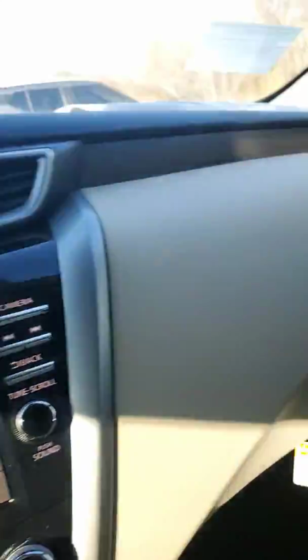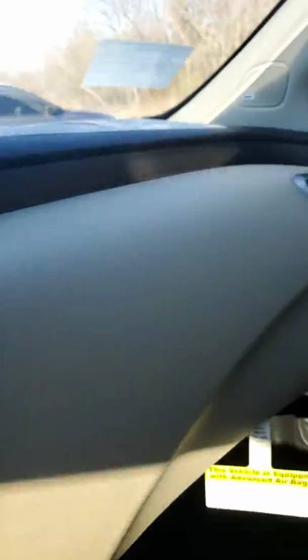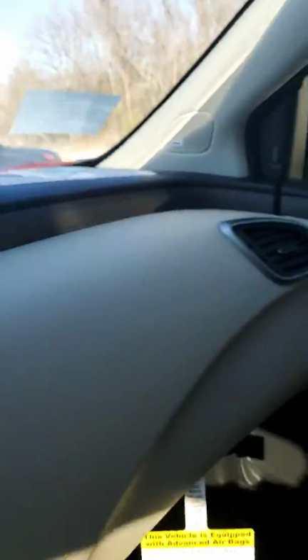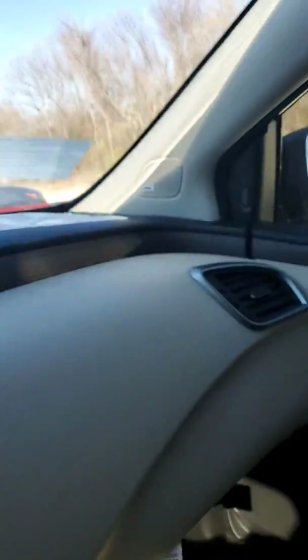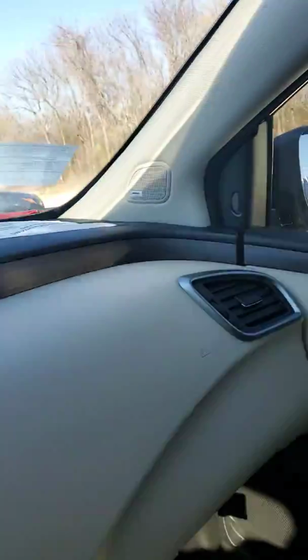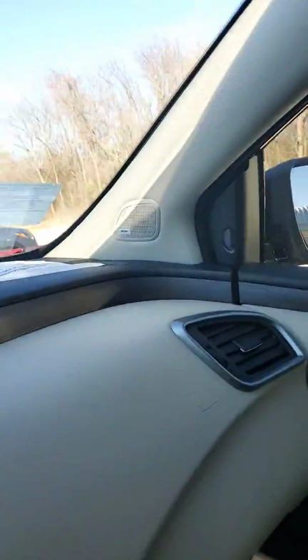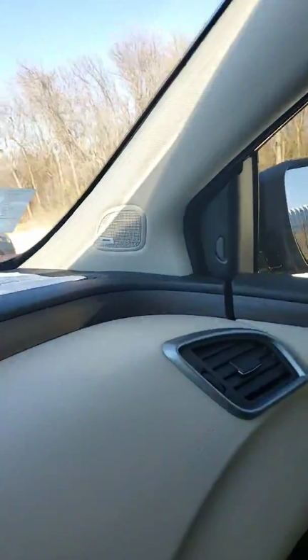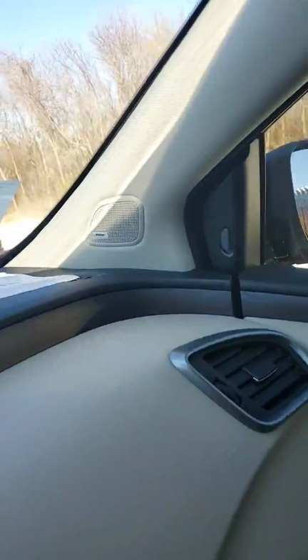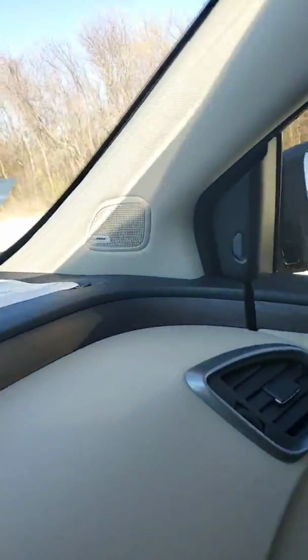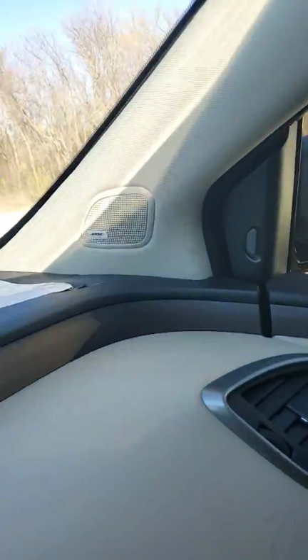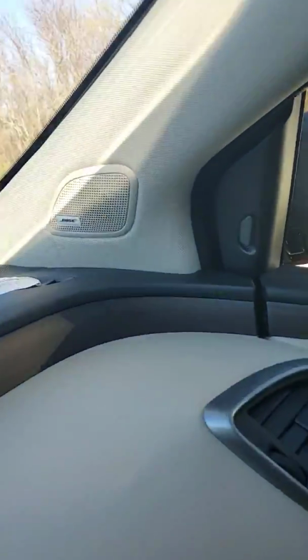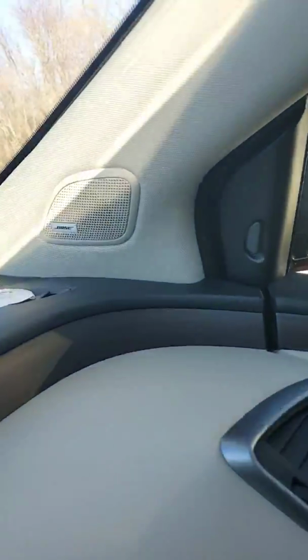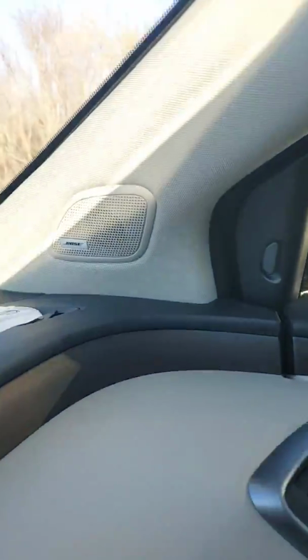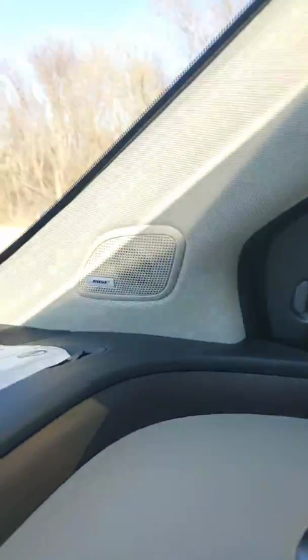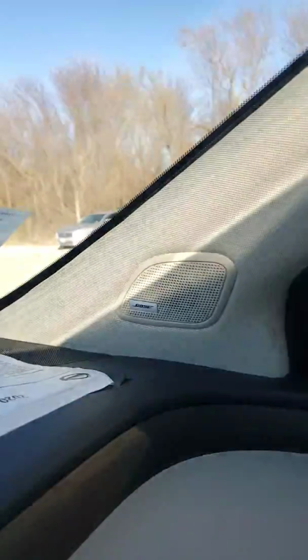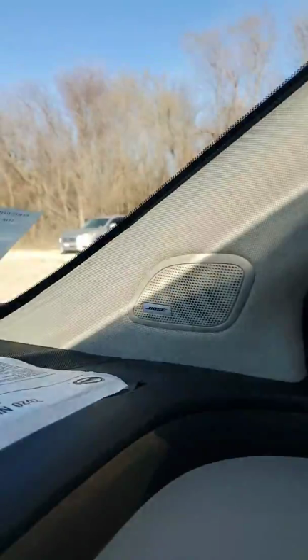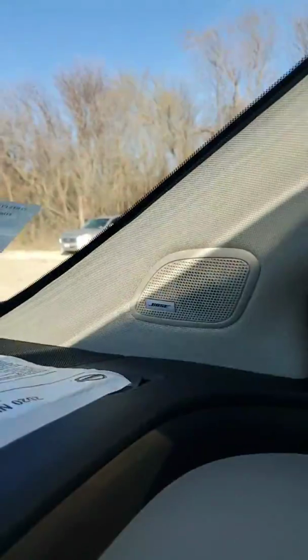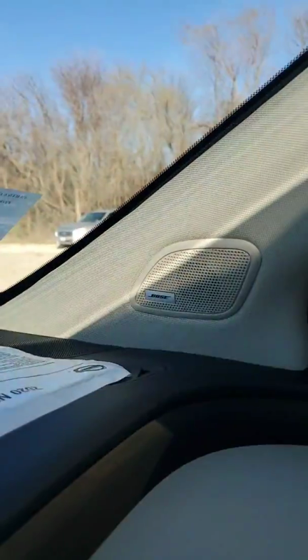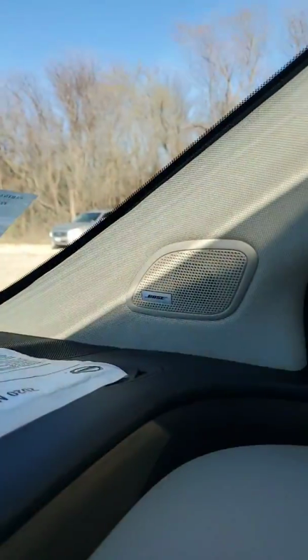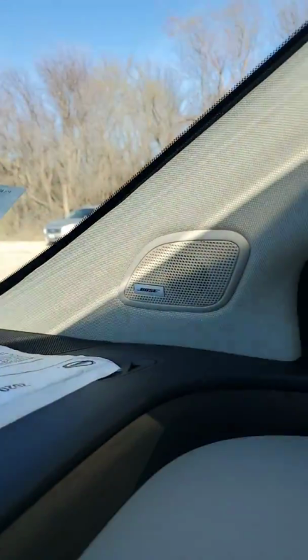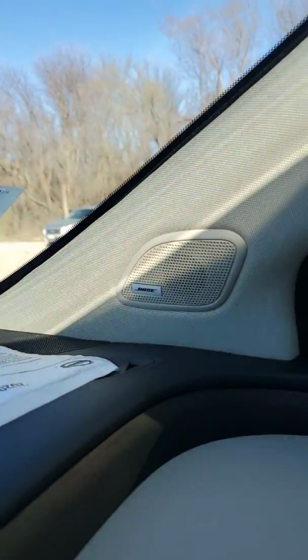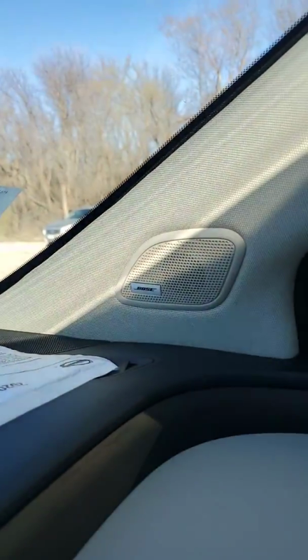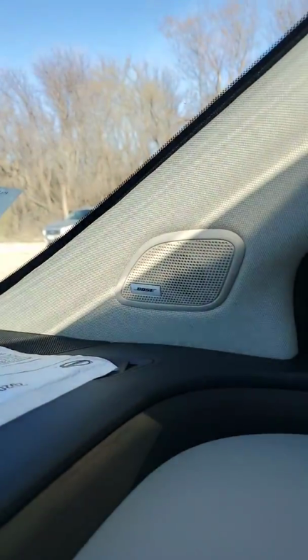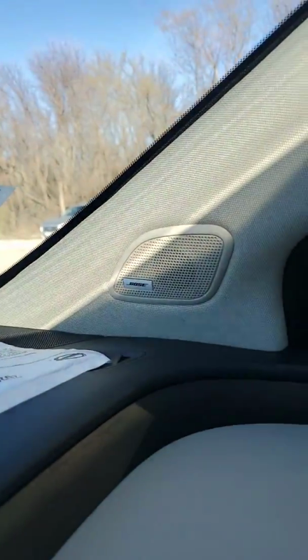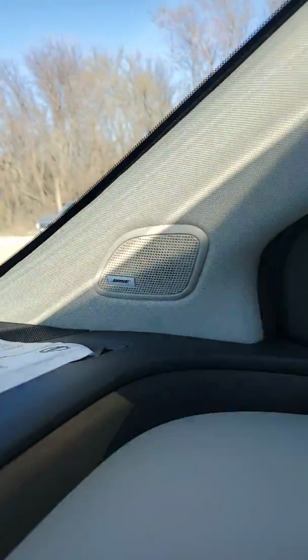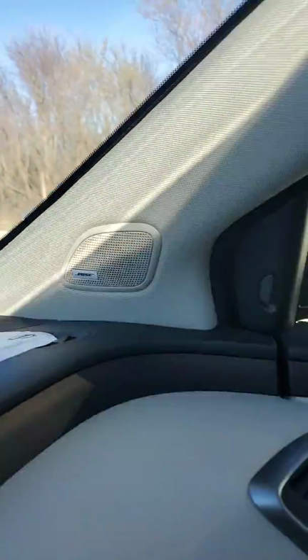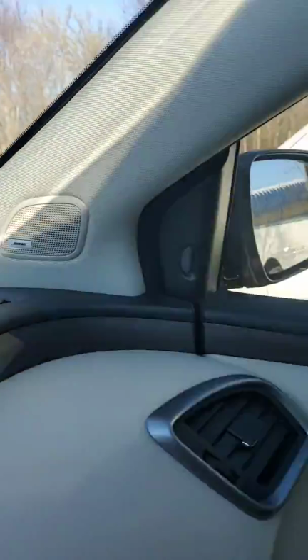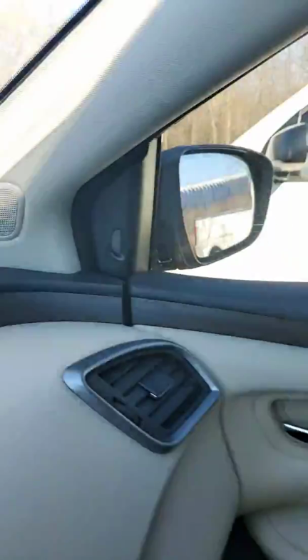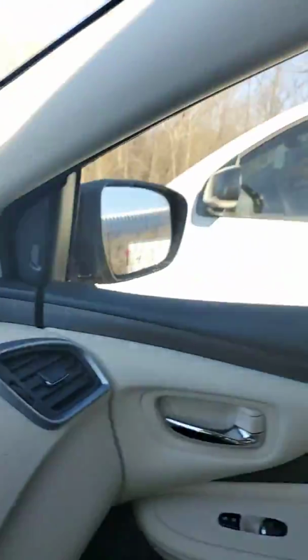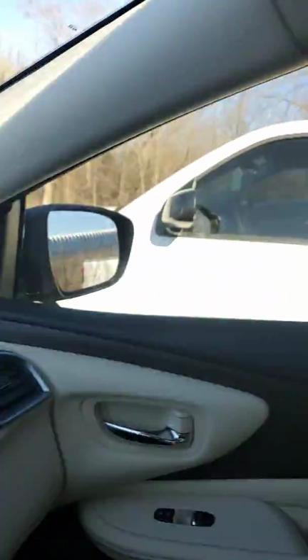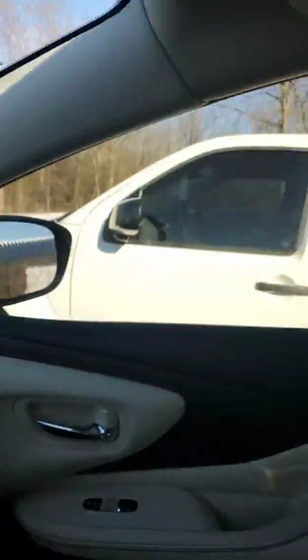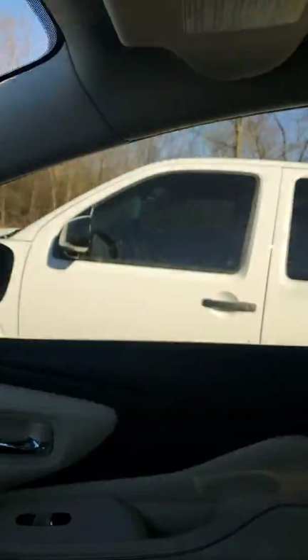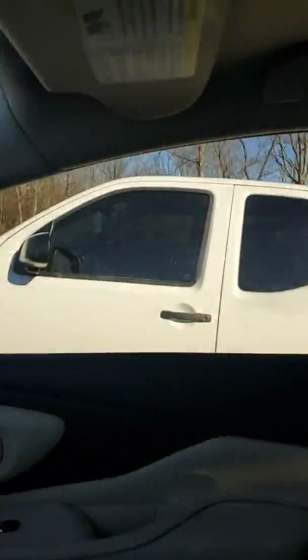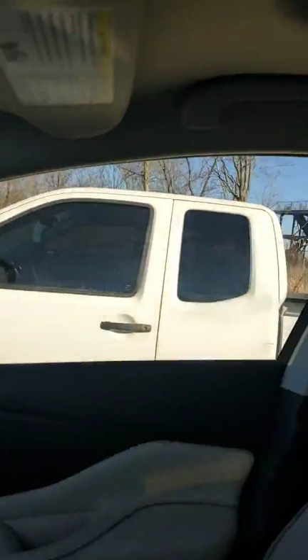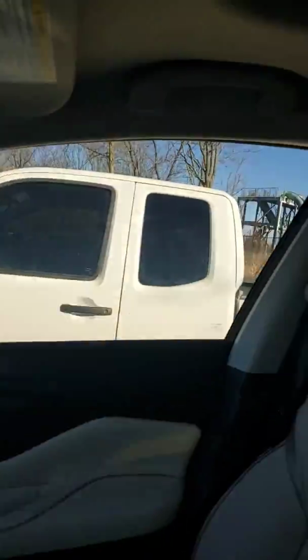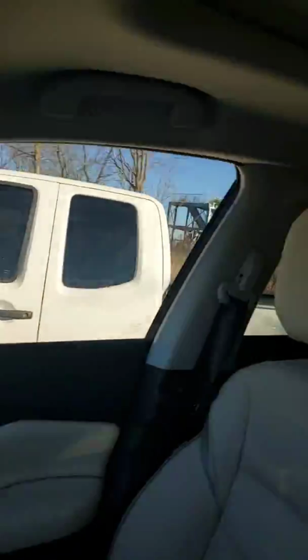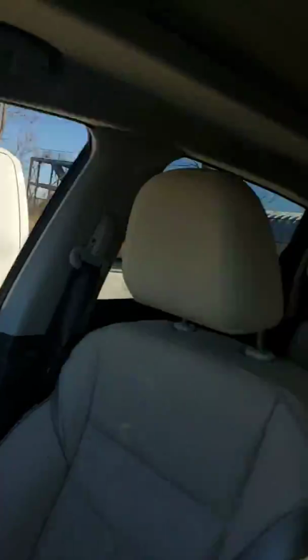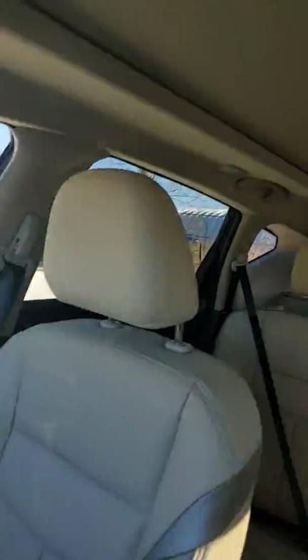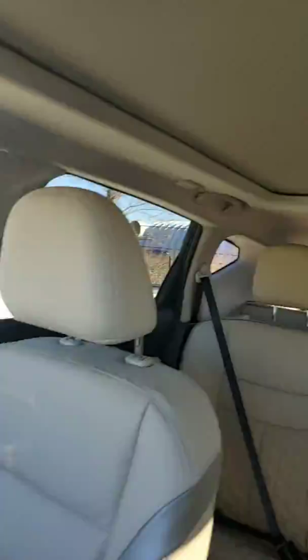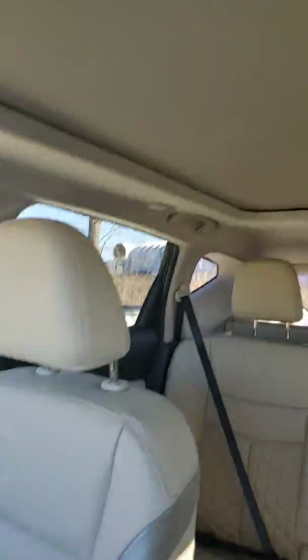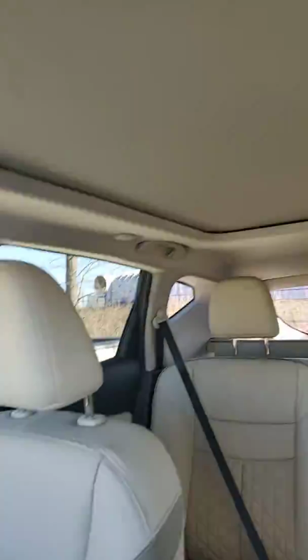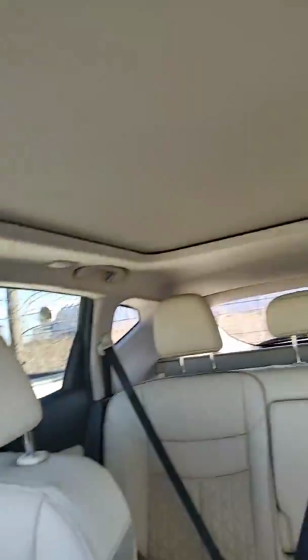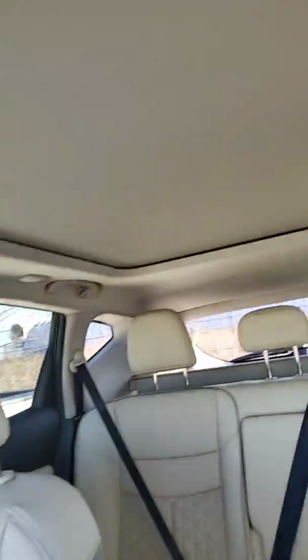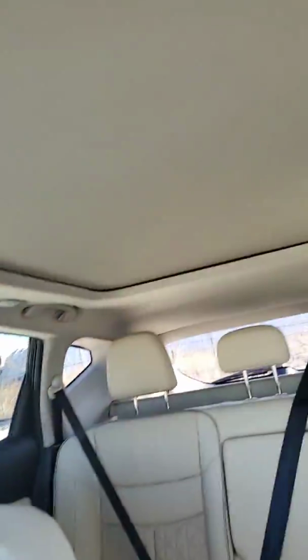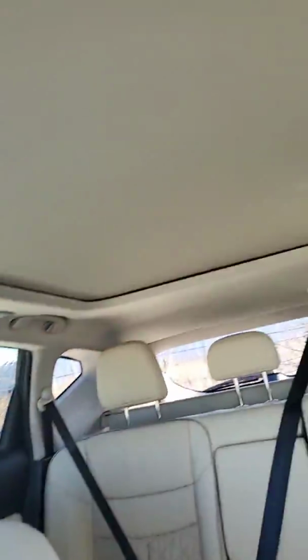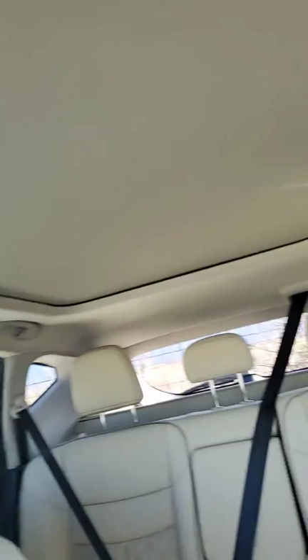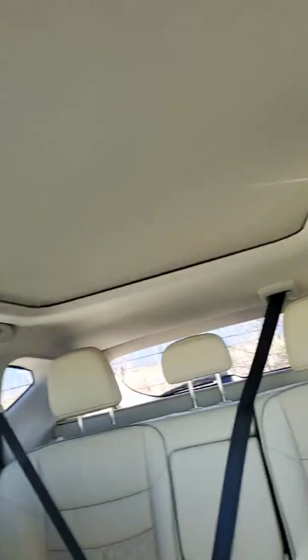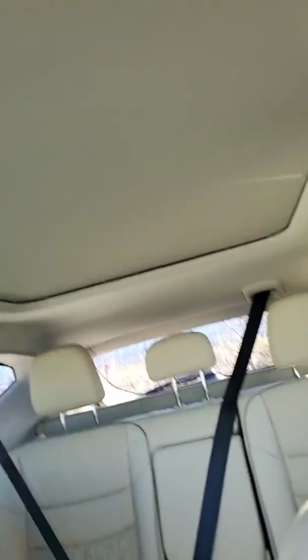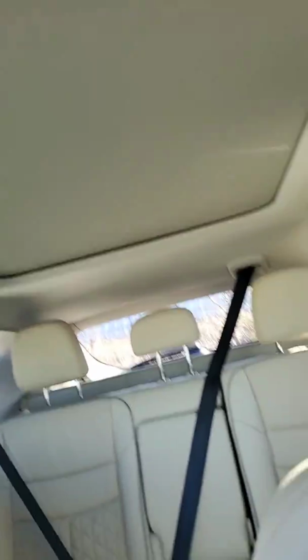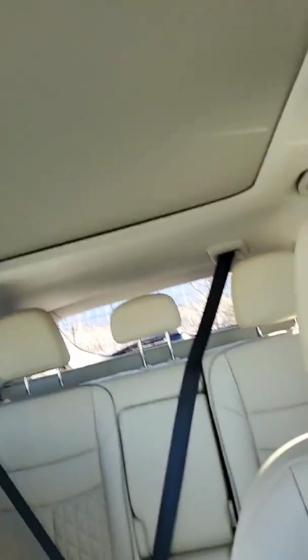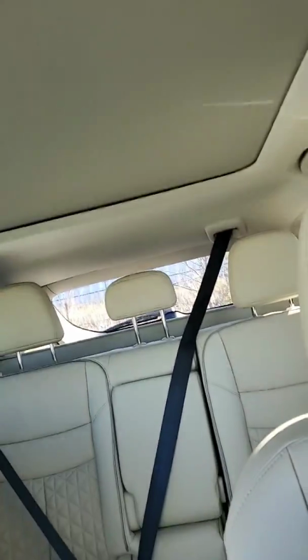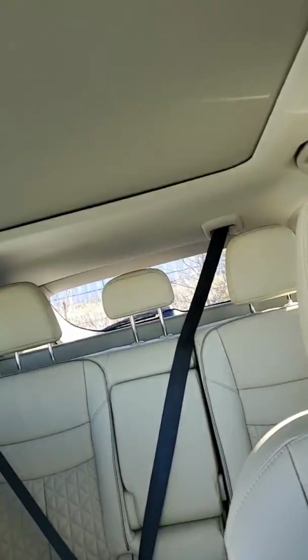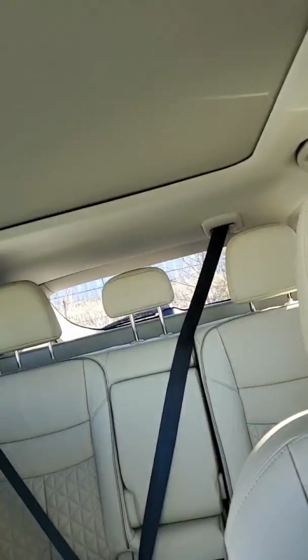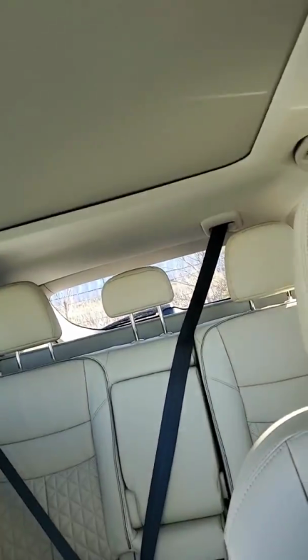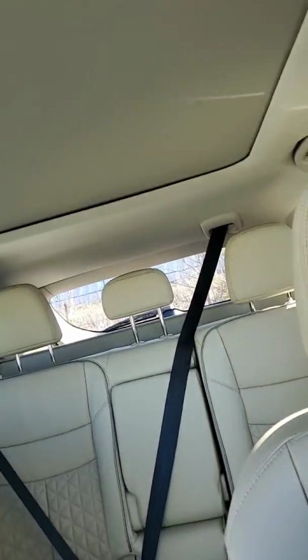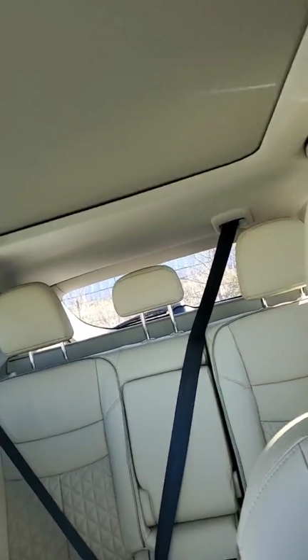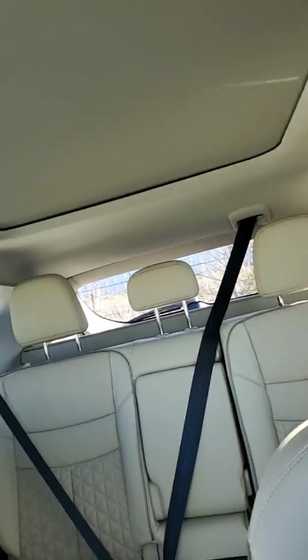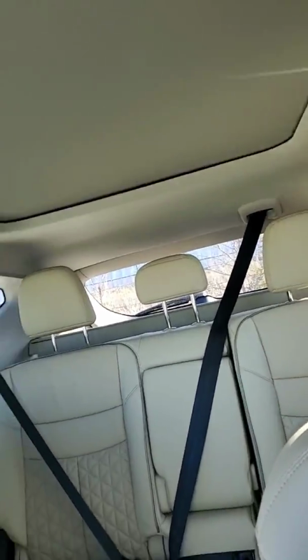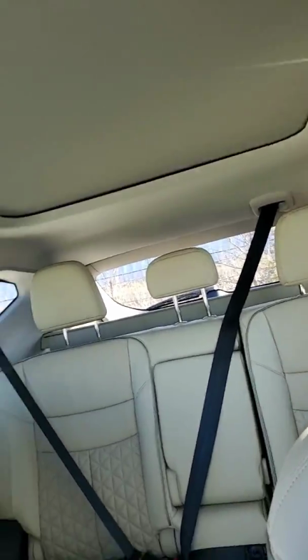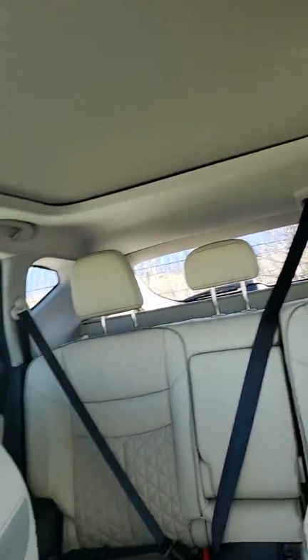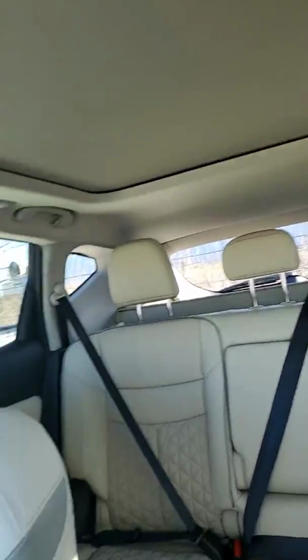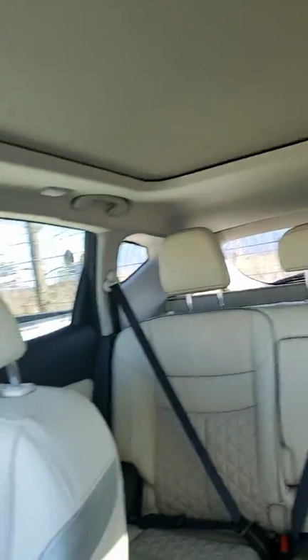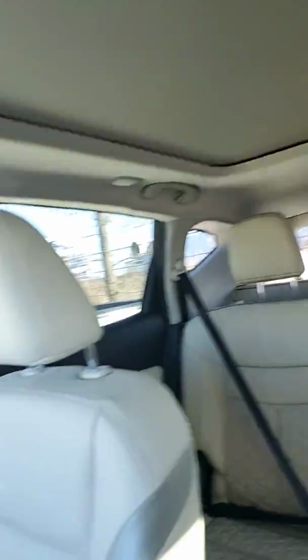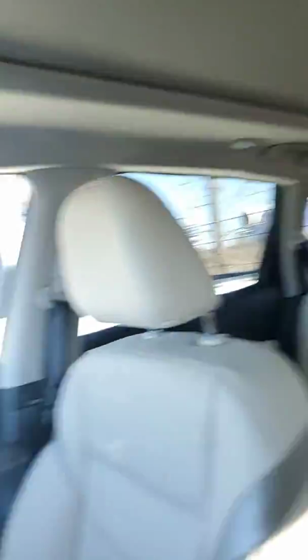This vehicle also has your Bose audio system and a panoramic moonroof that goes all the way to the back seat.